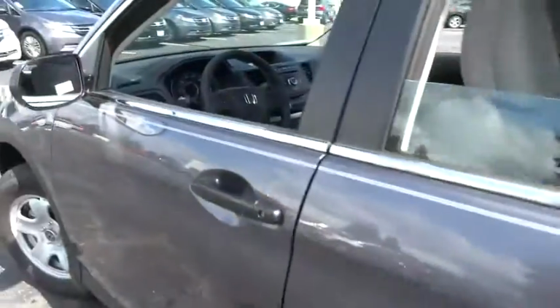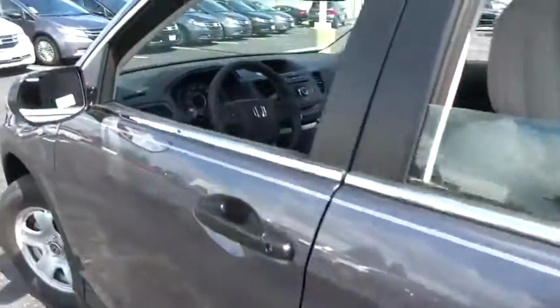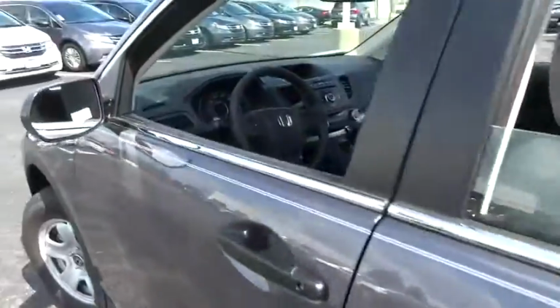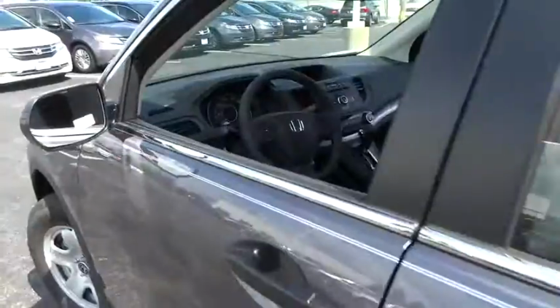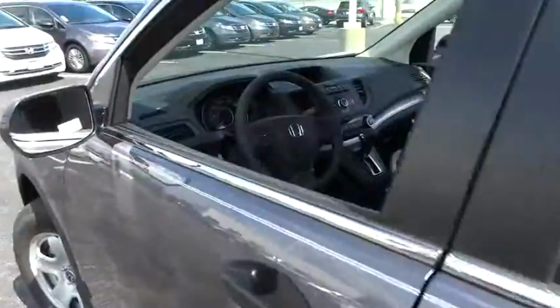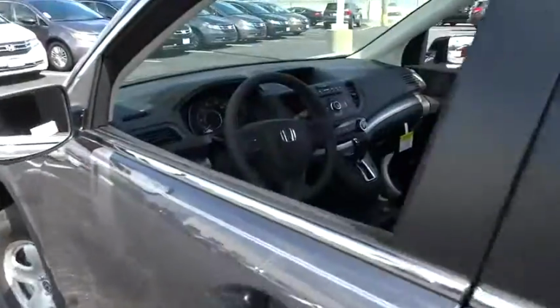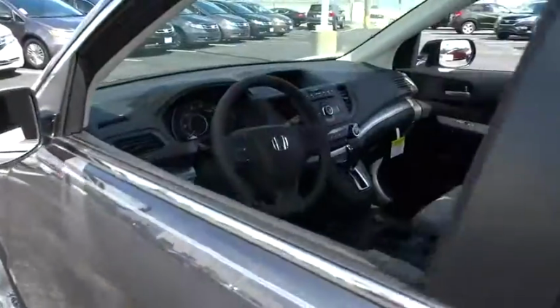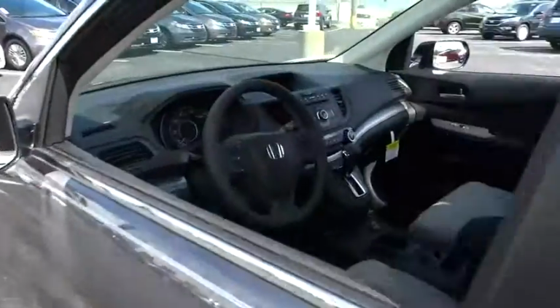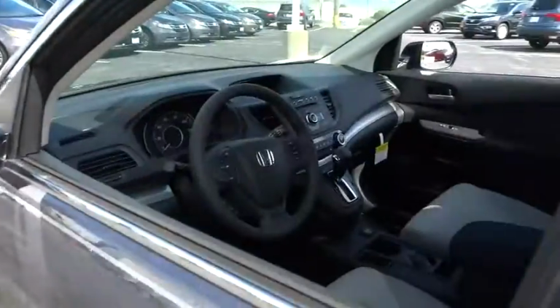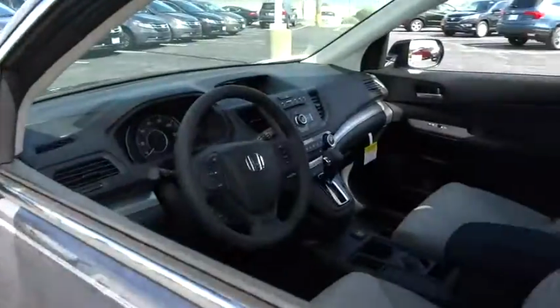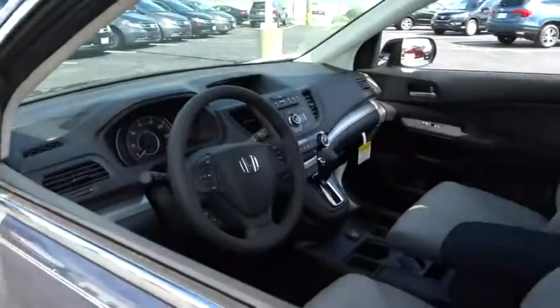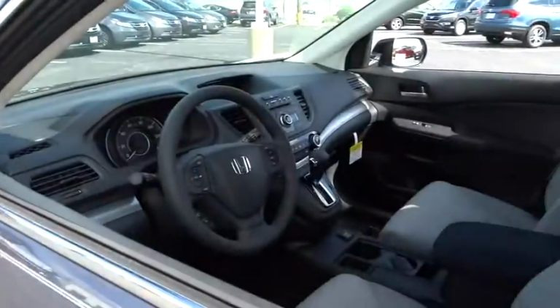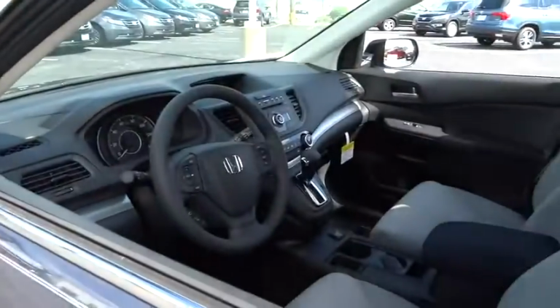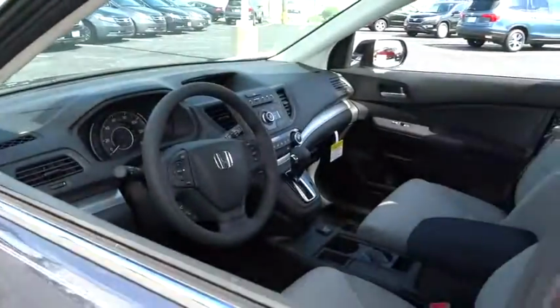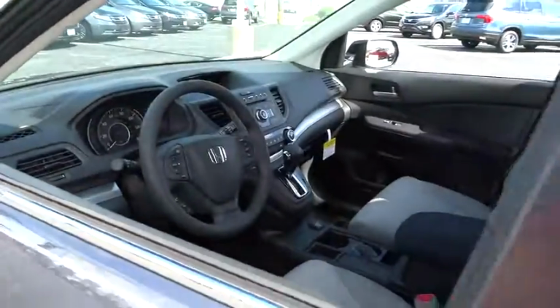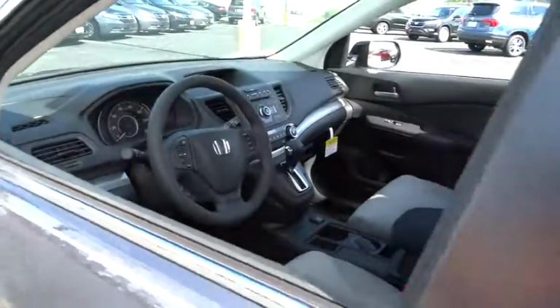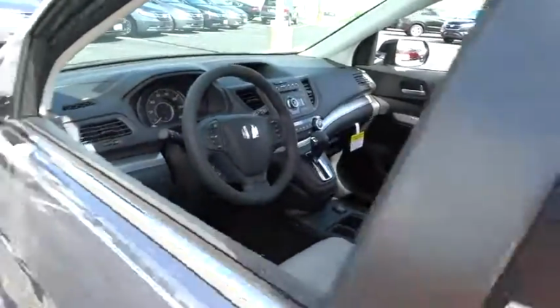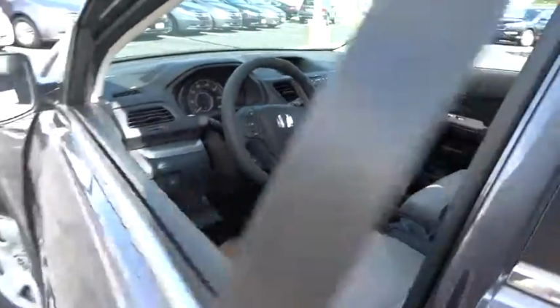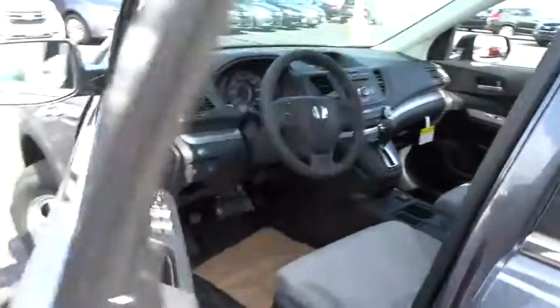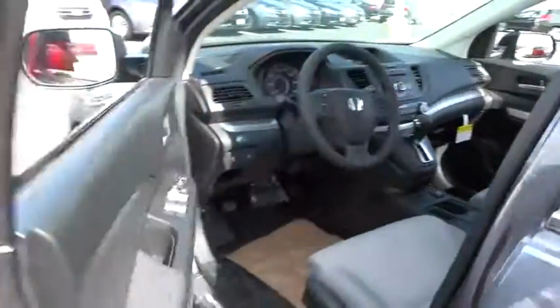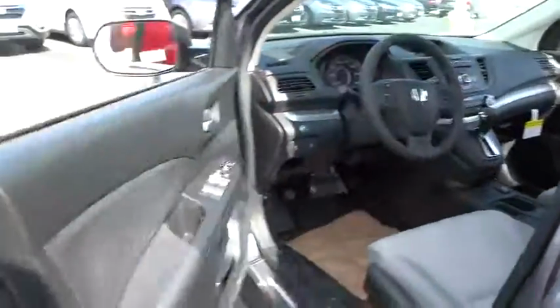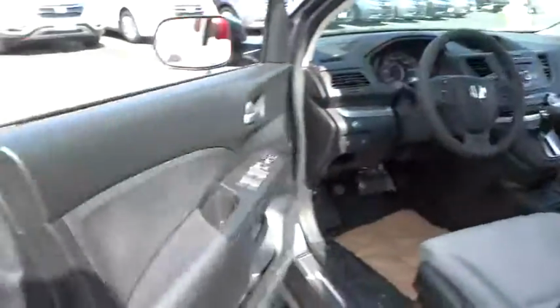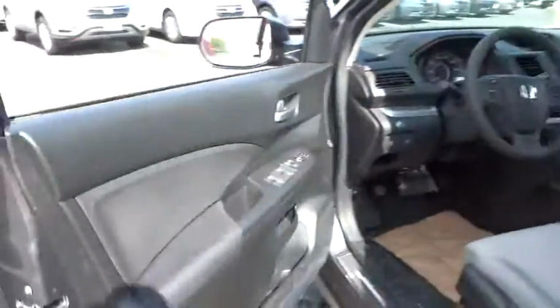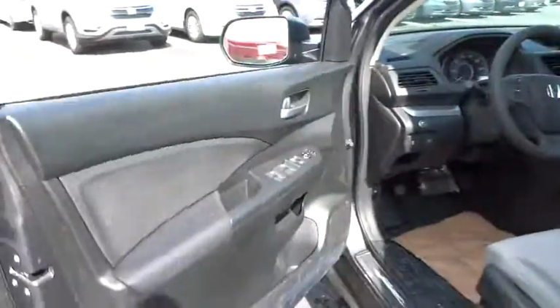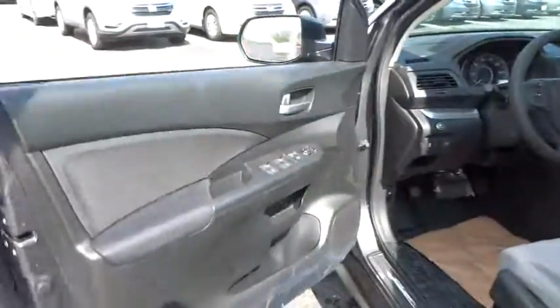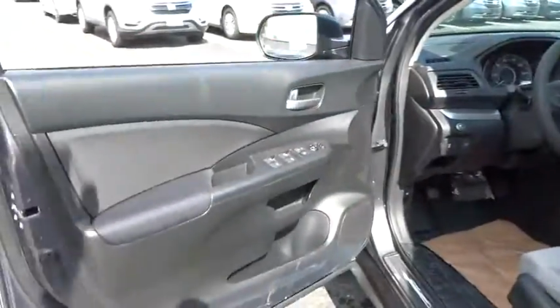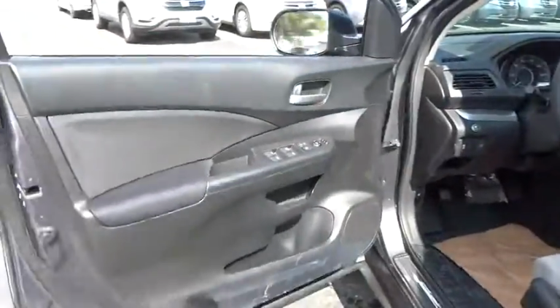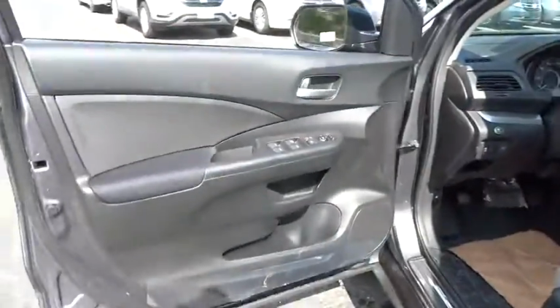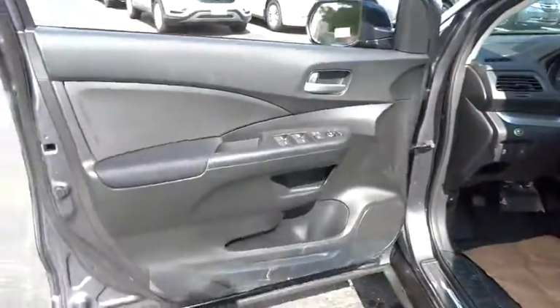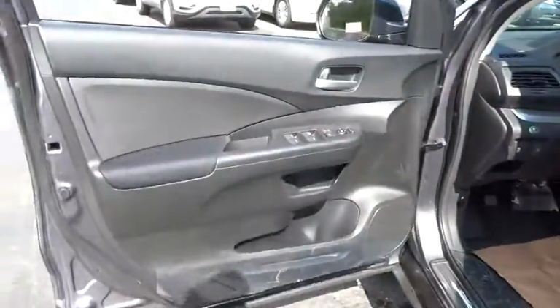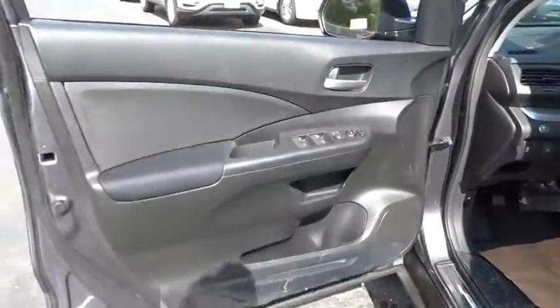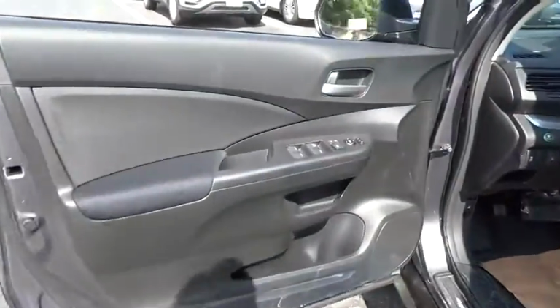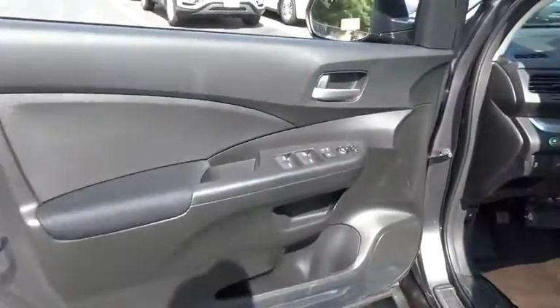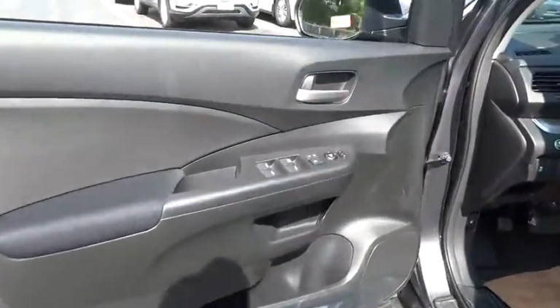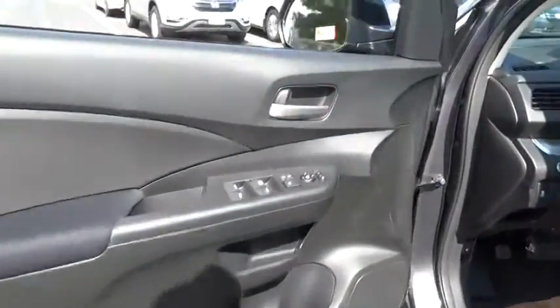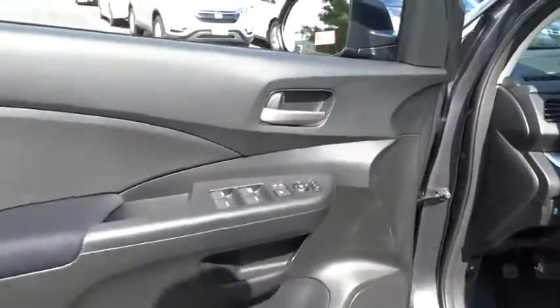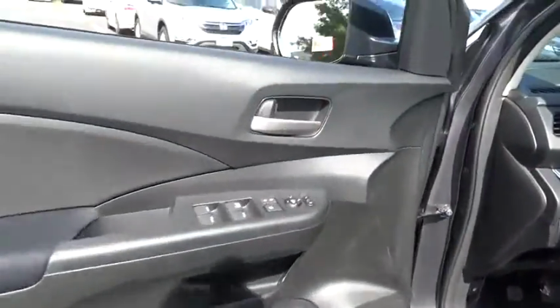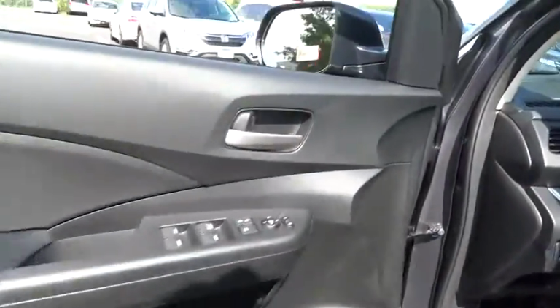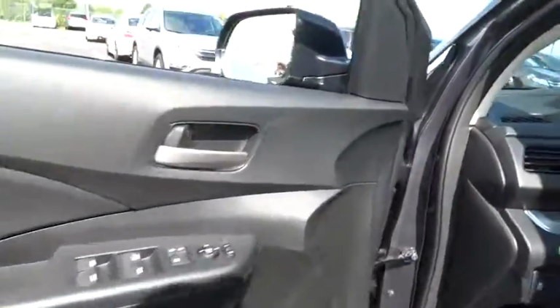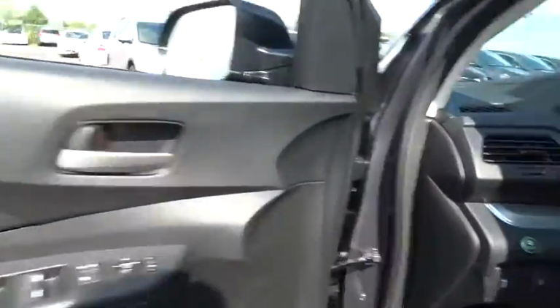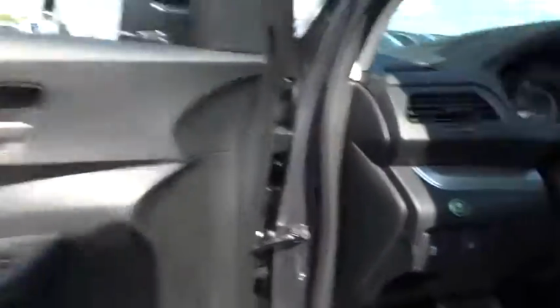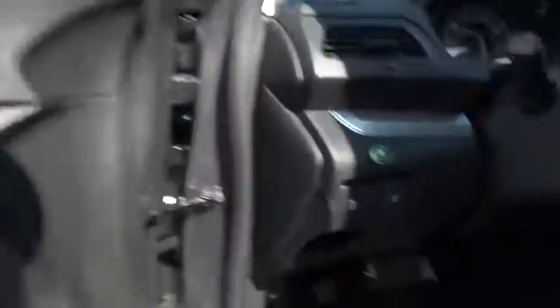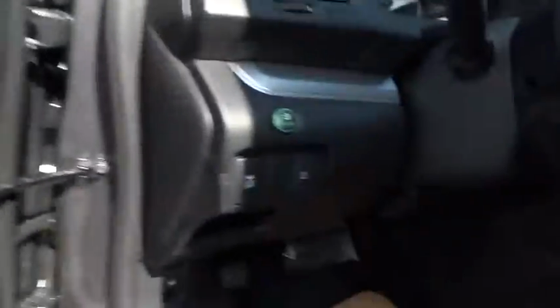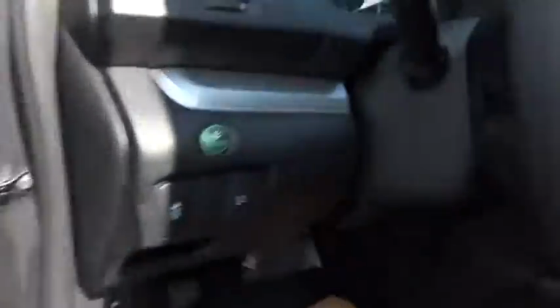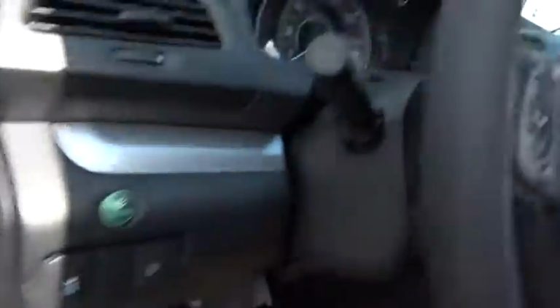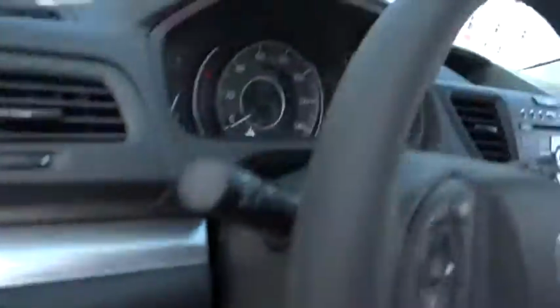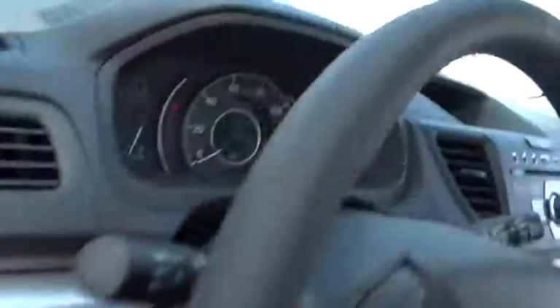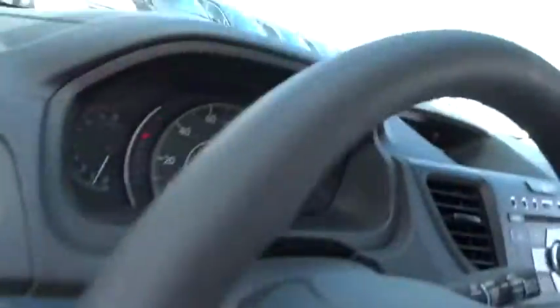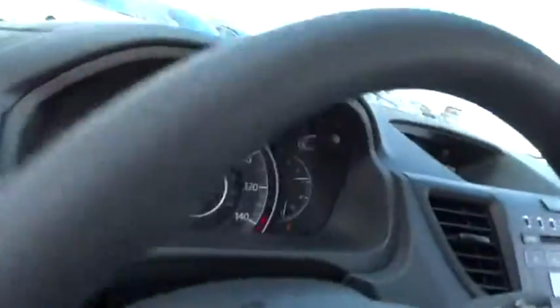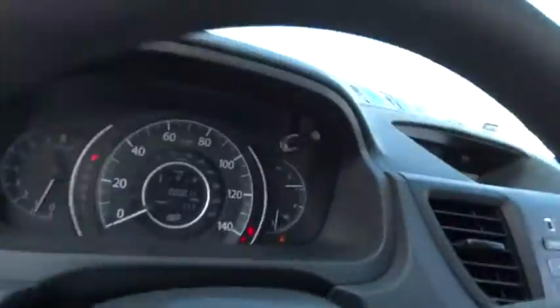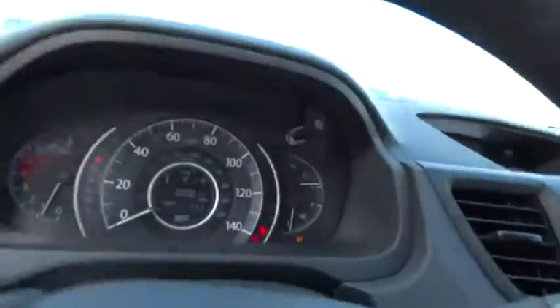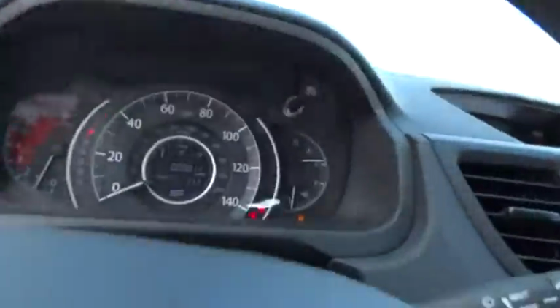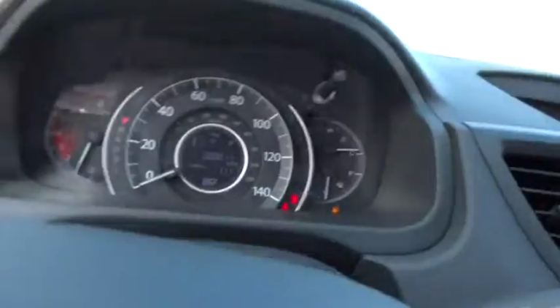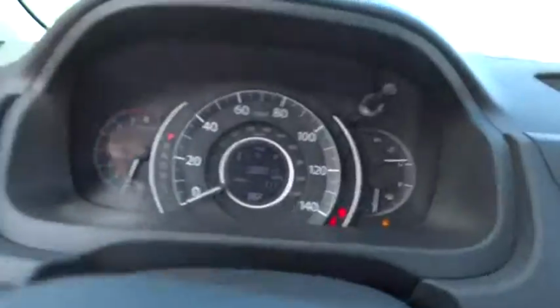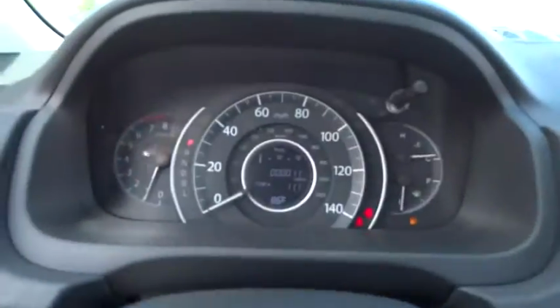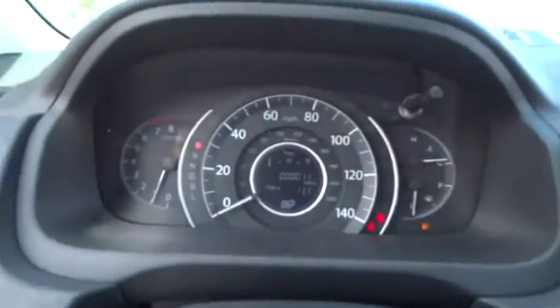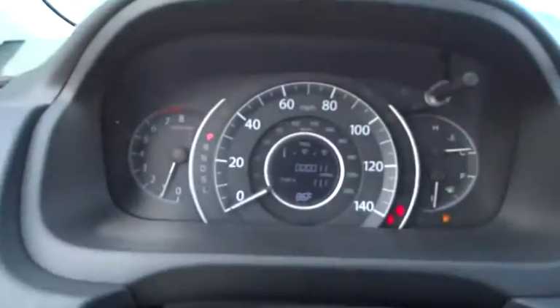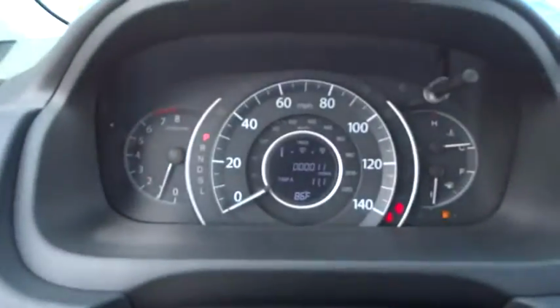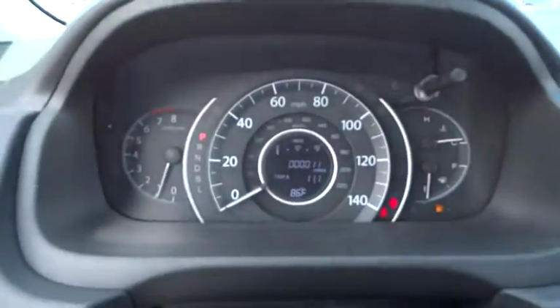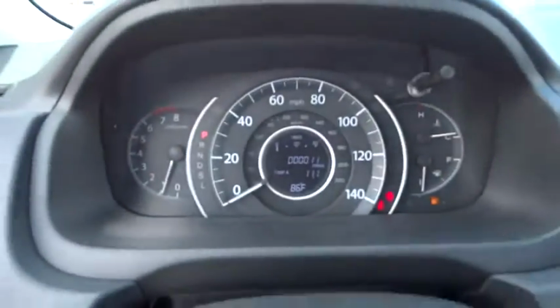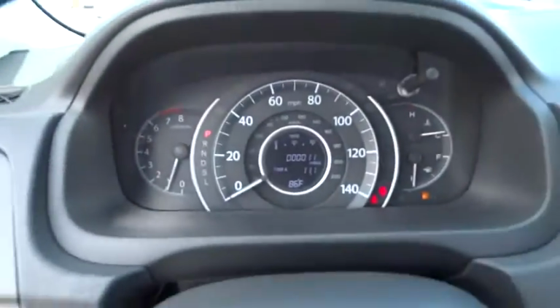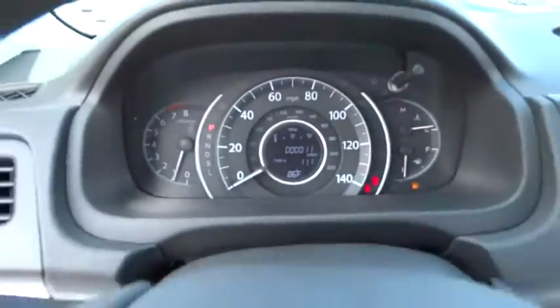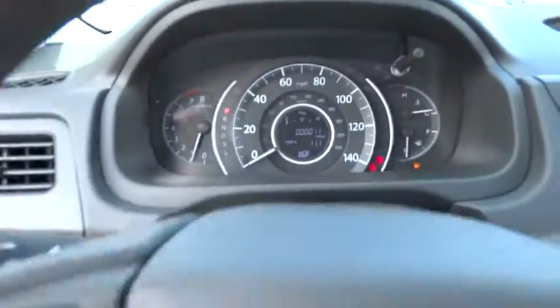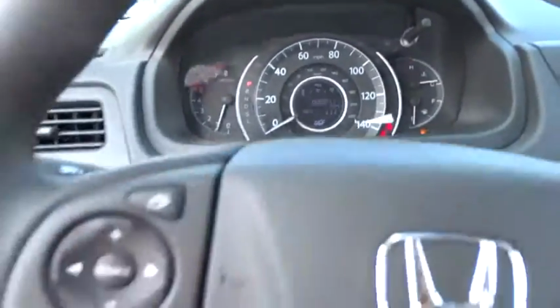Tachometer, panic alarm, overhead console, remote keyless entry, tilt steering wheel, front reading lamps, front bucket seats.